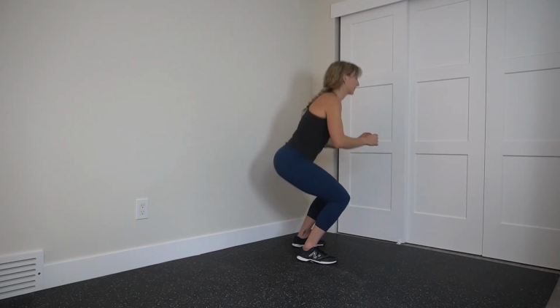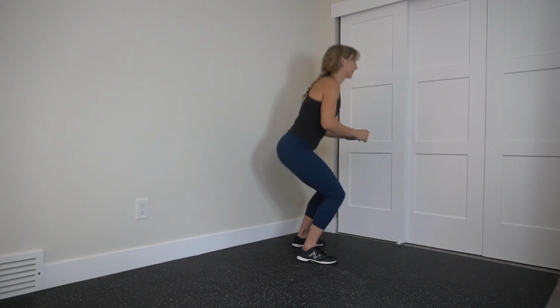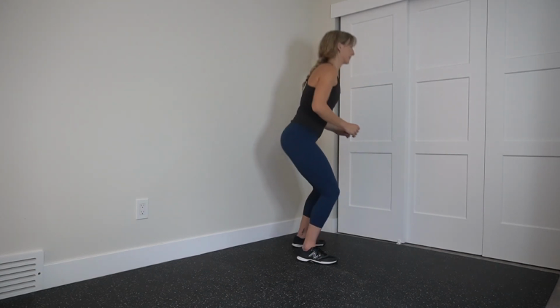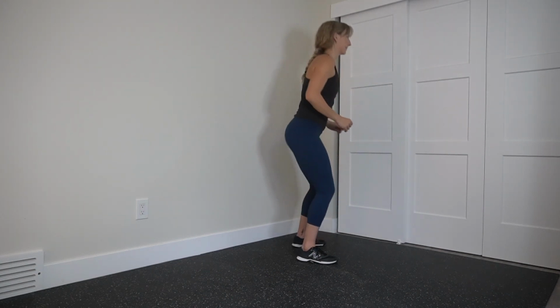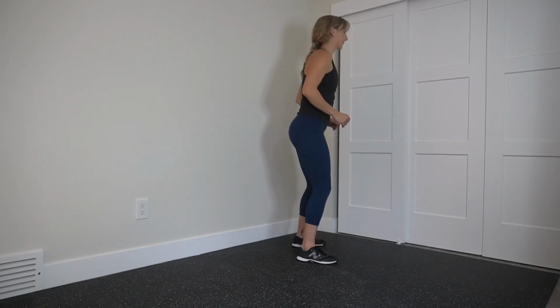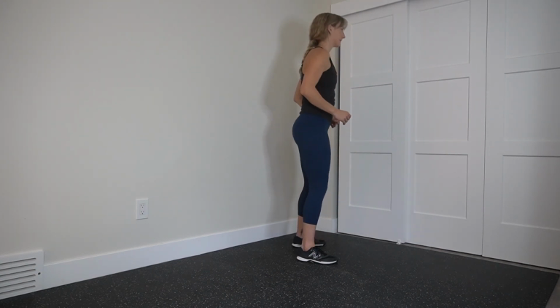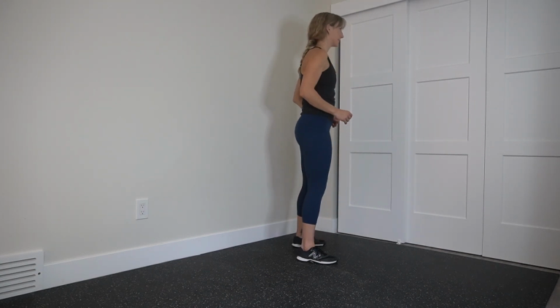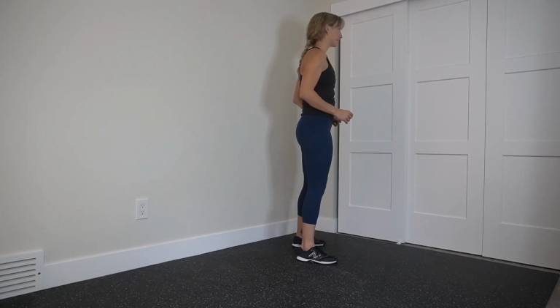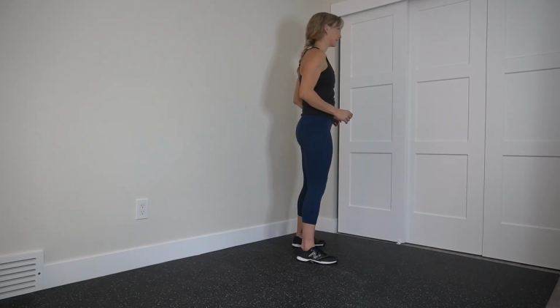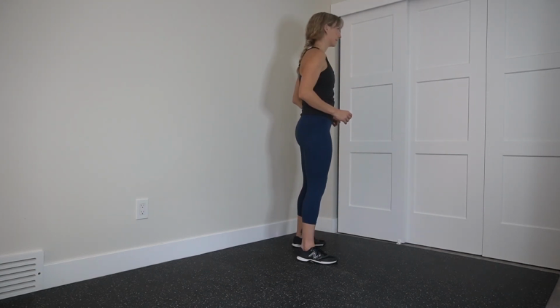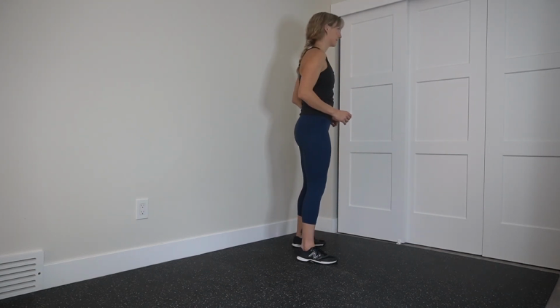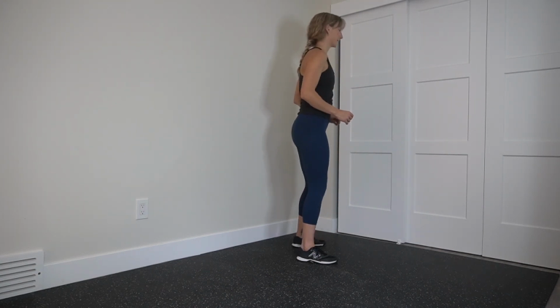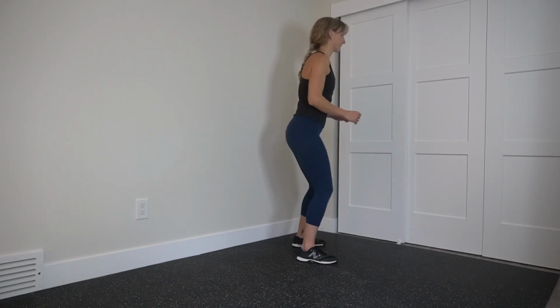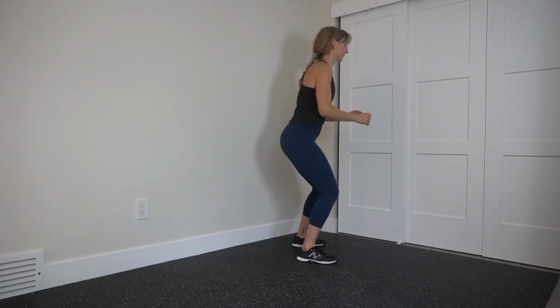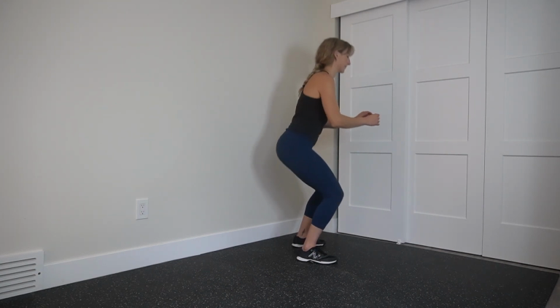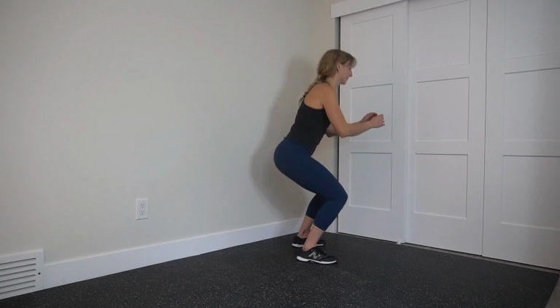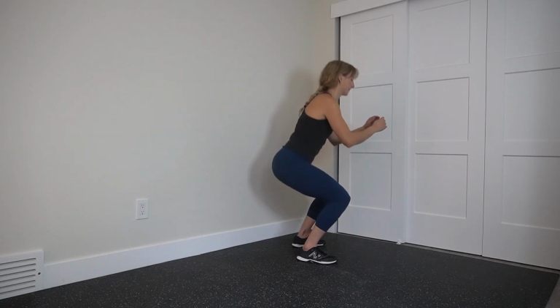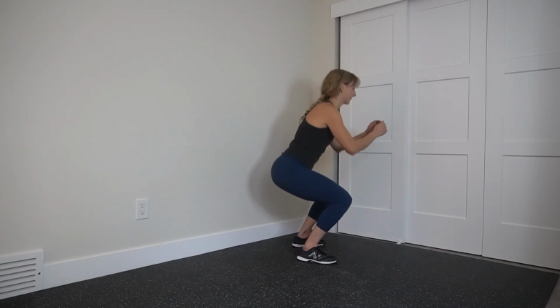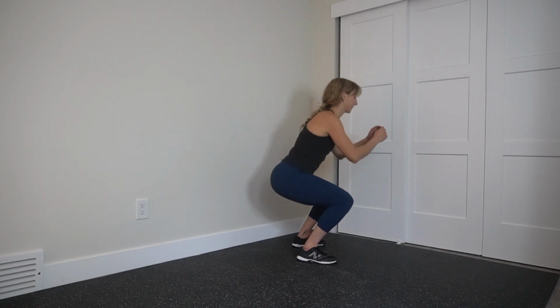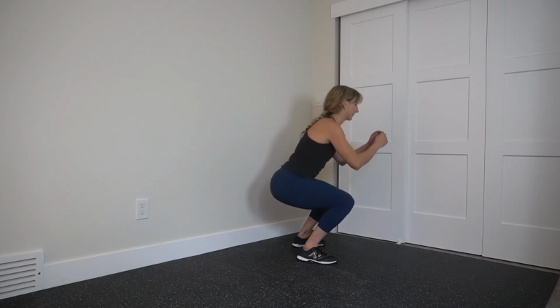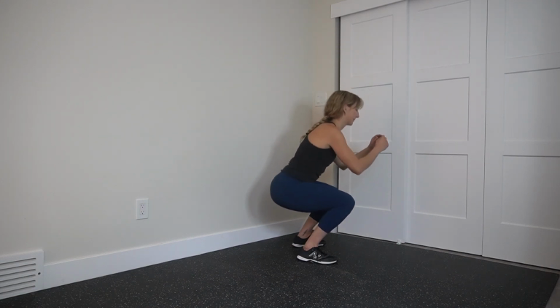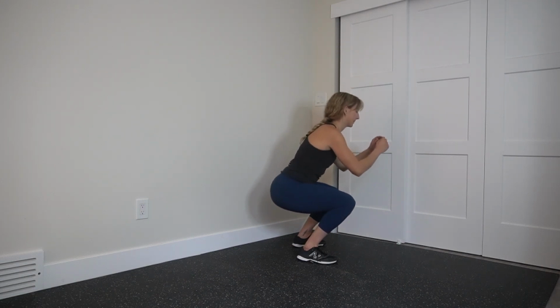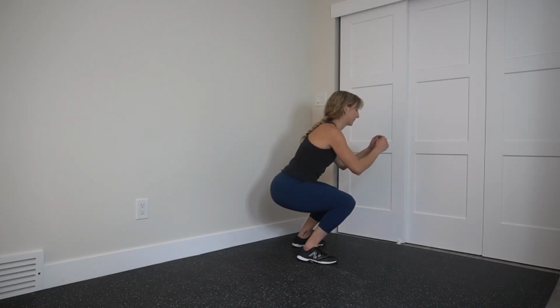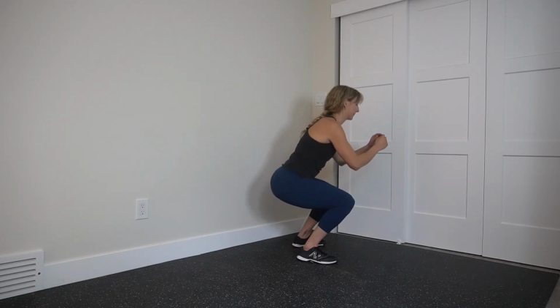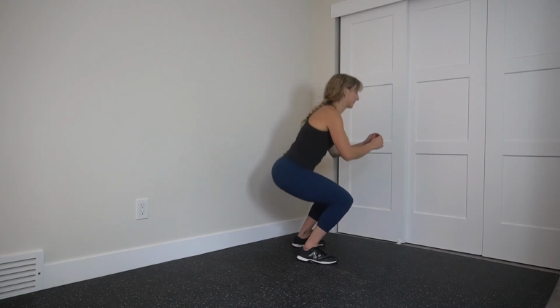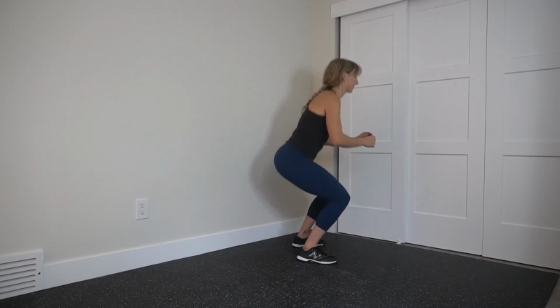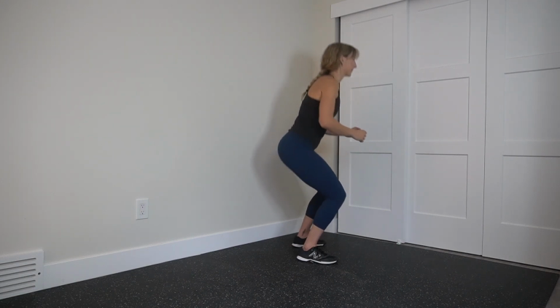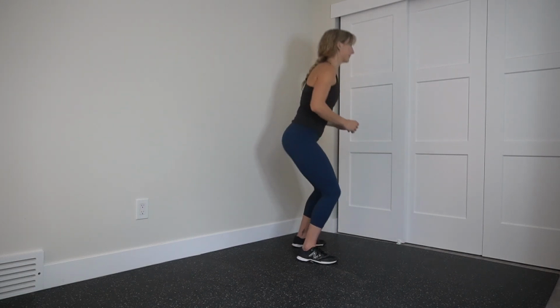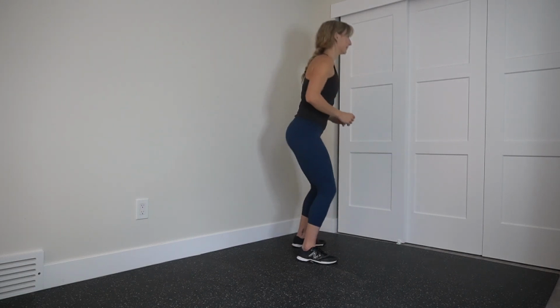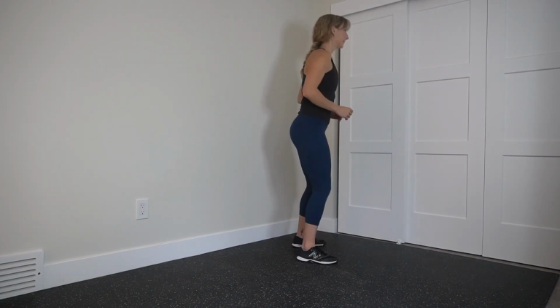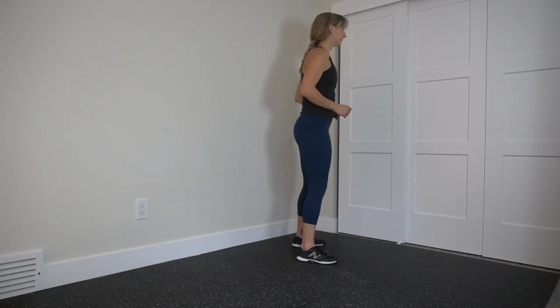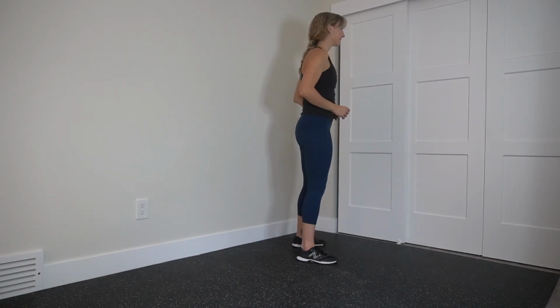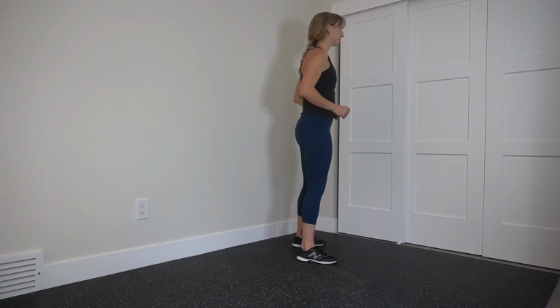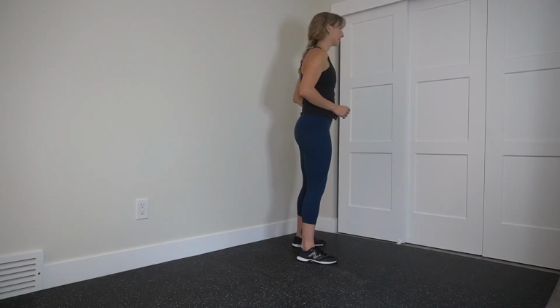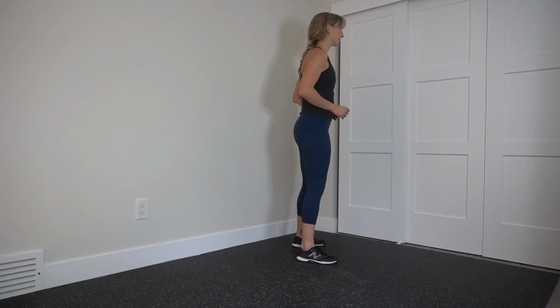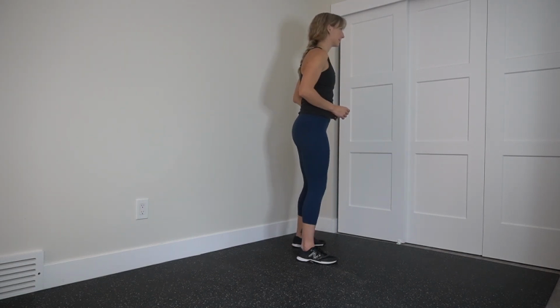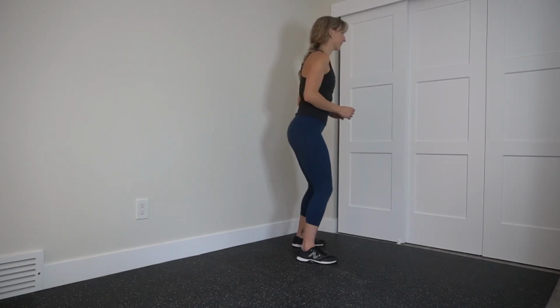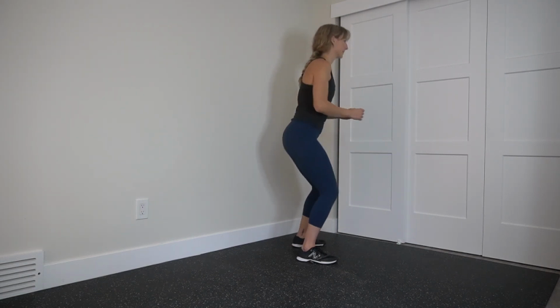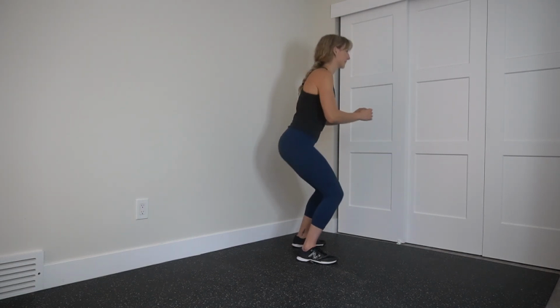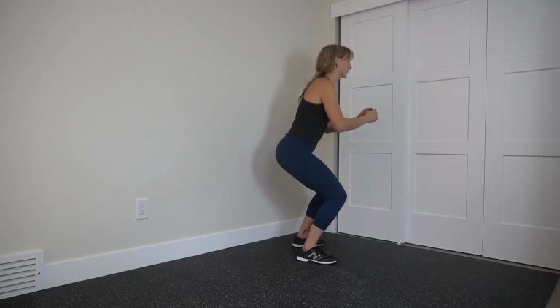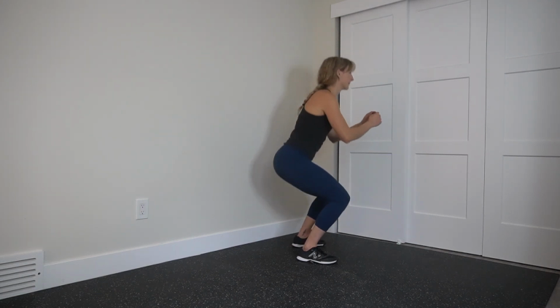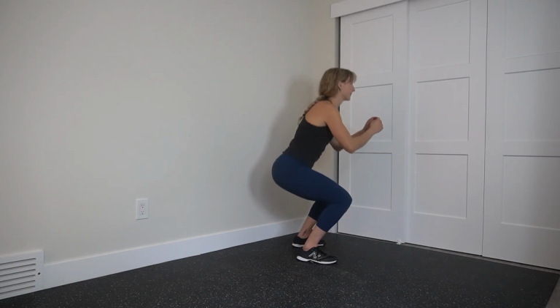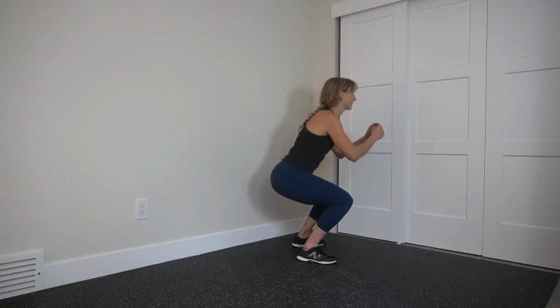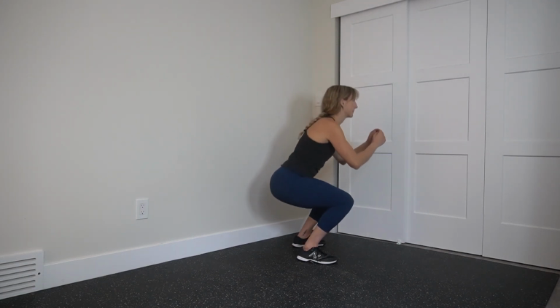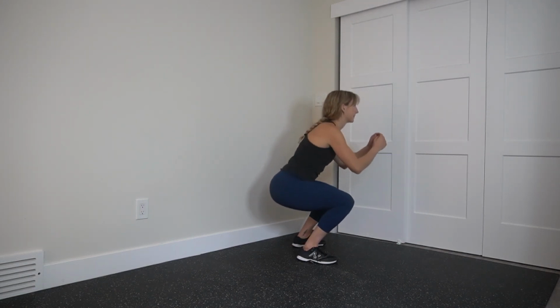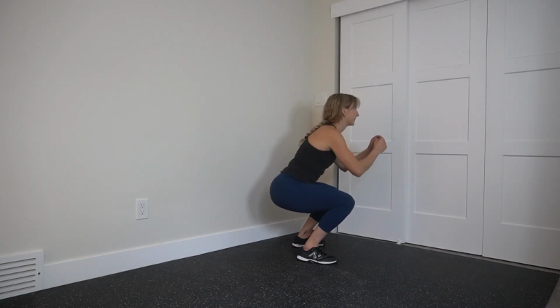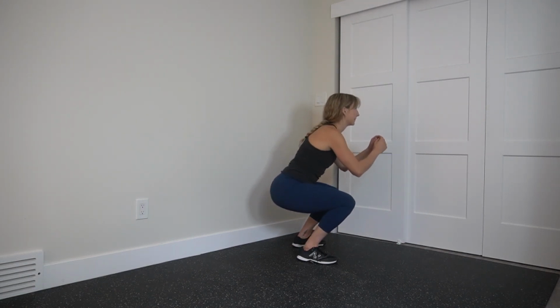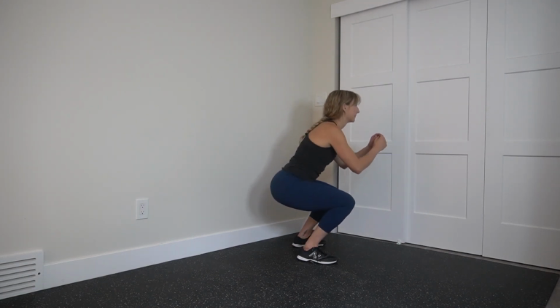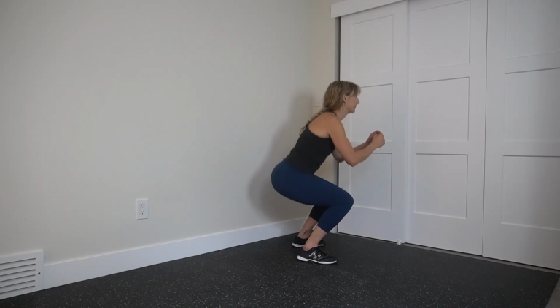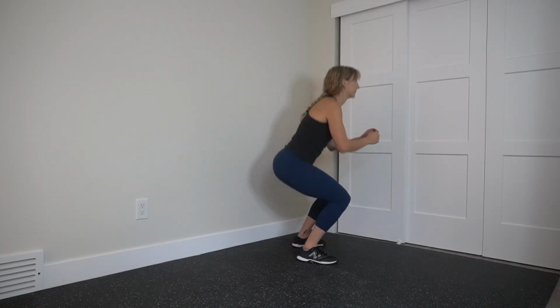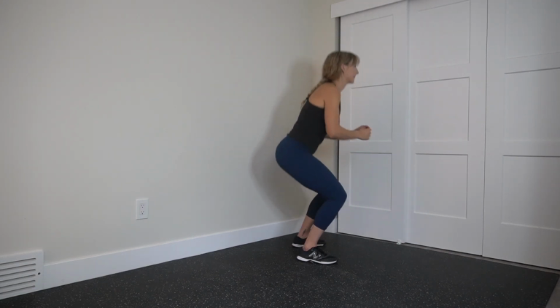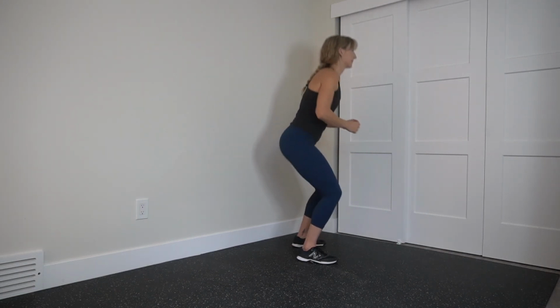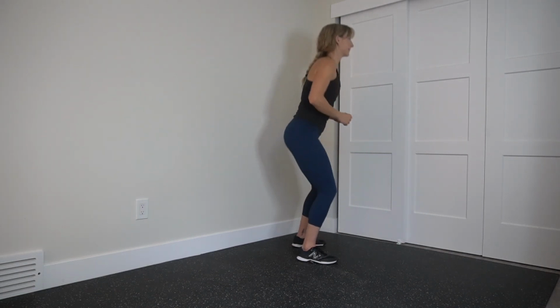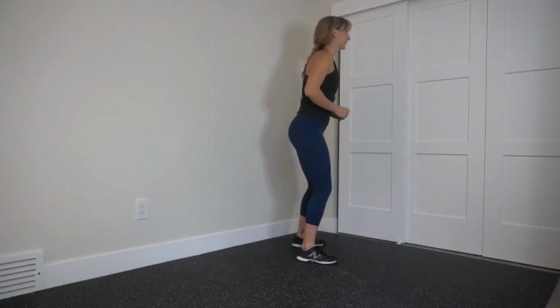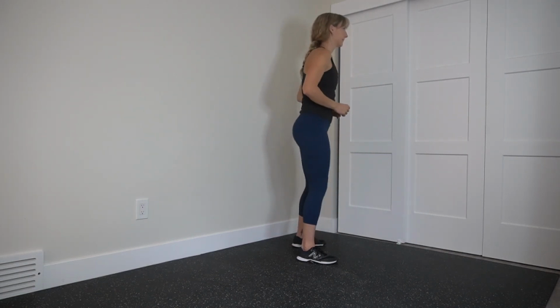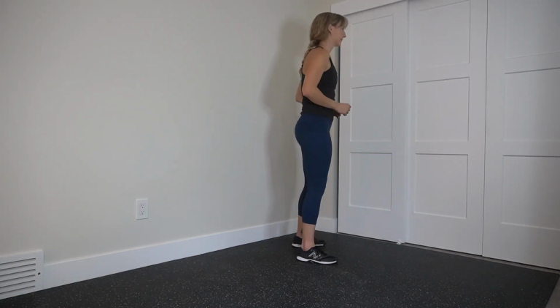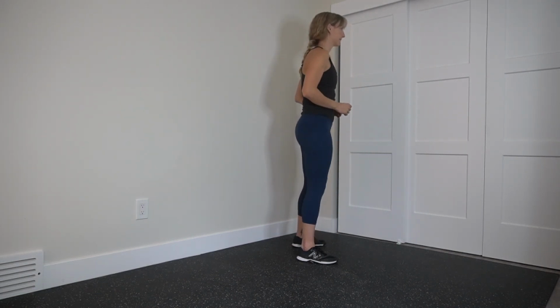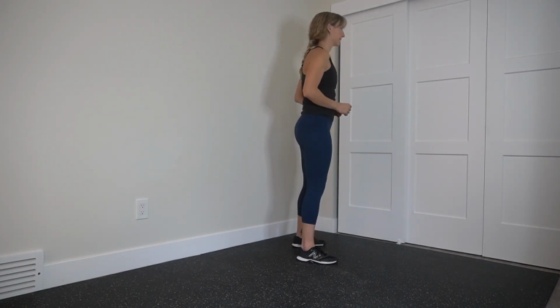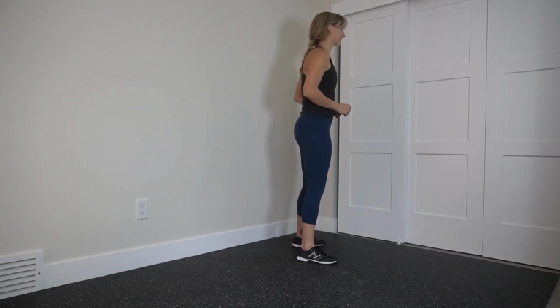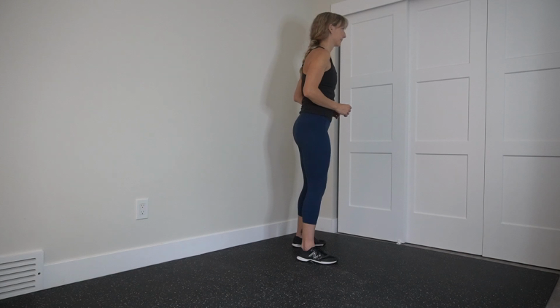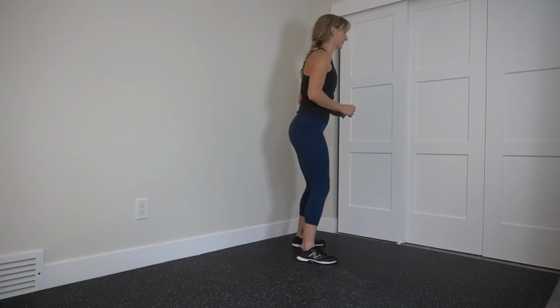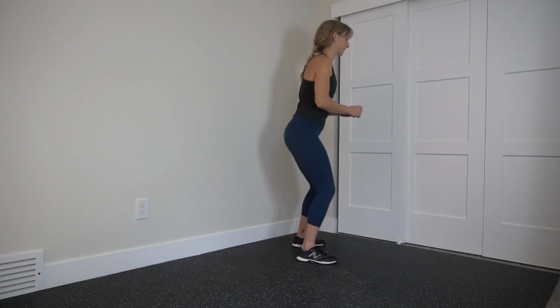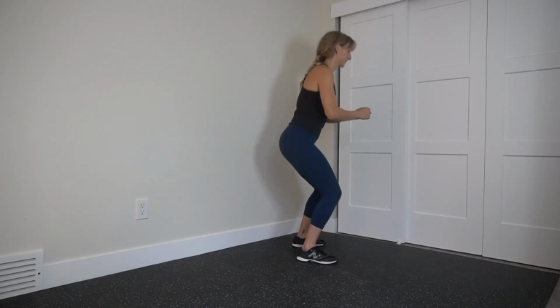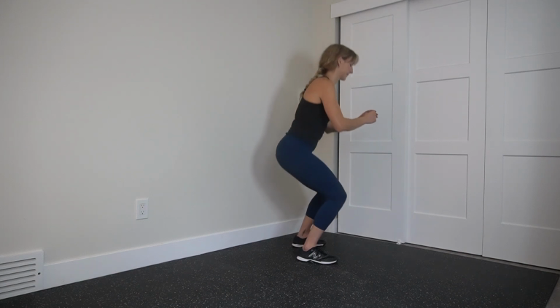You can see how my torso stays more upright in a squat compared to an RDL where I'm more forward leaning.